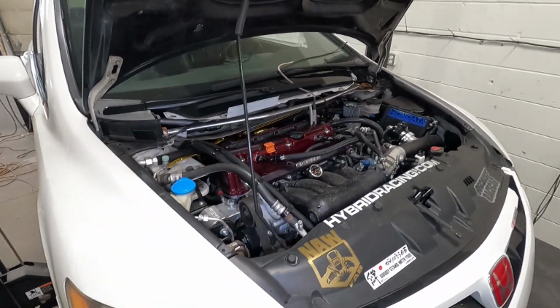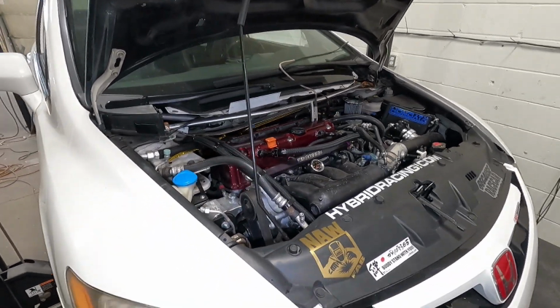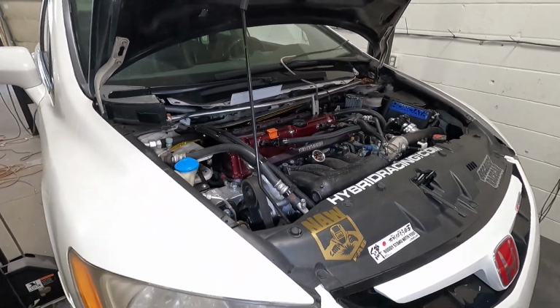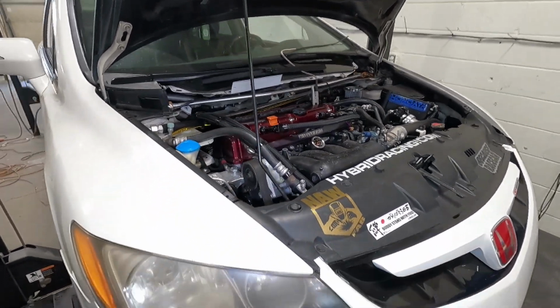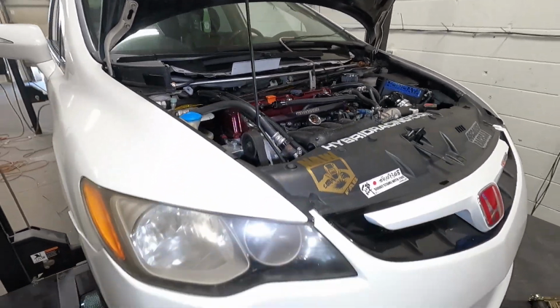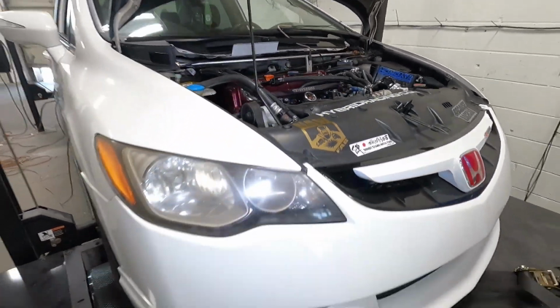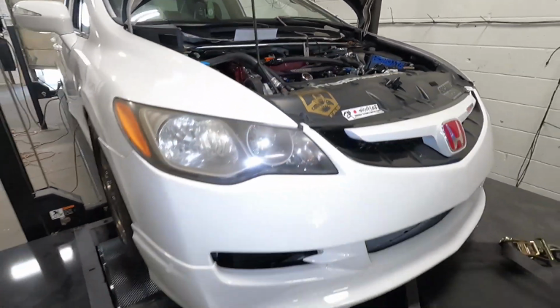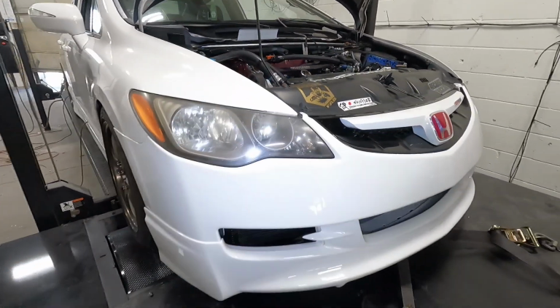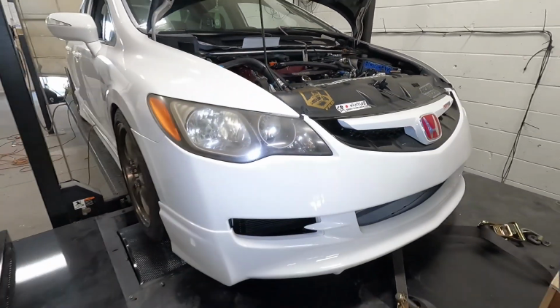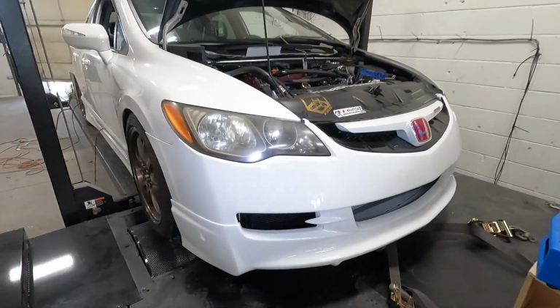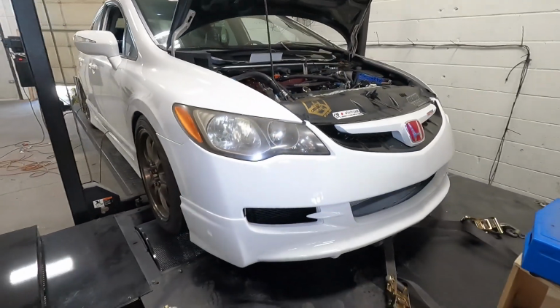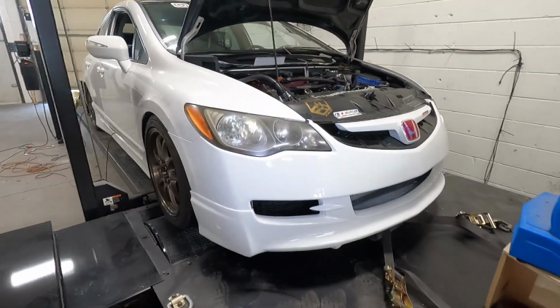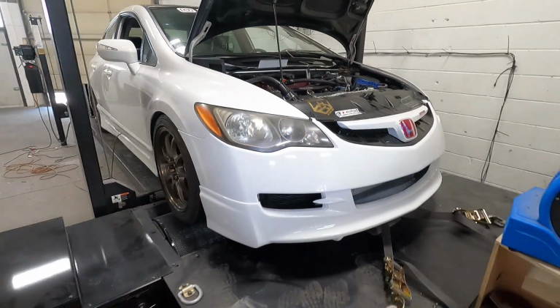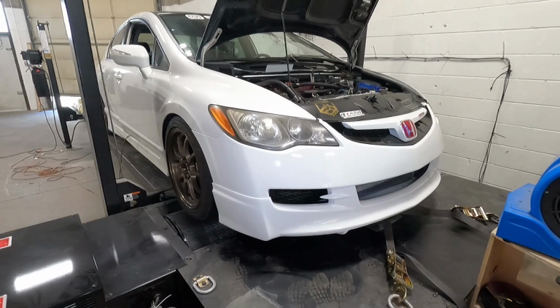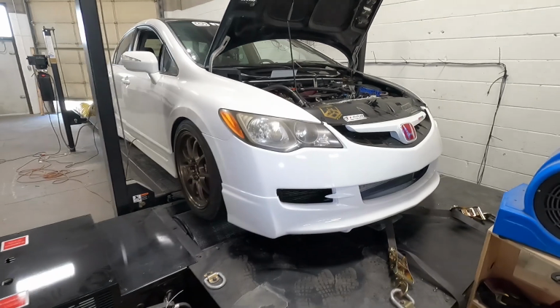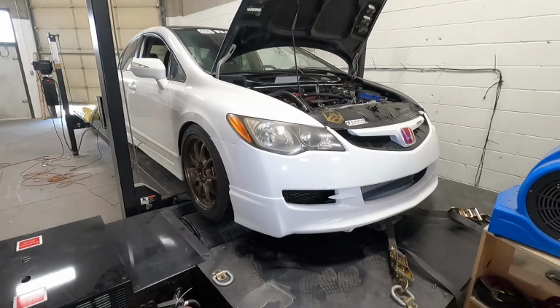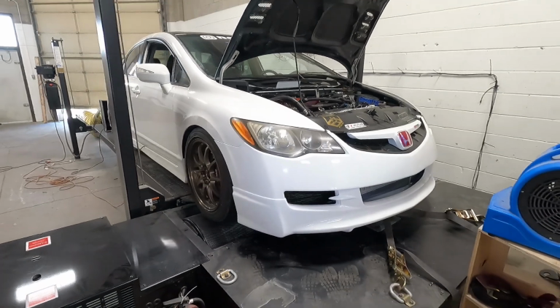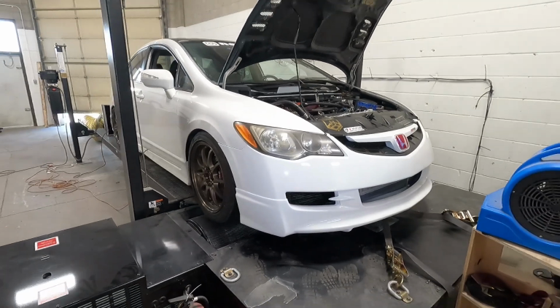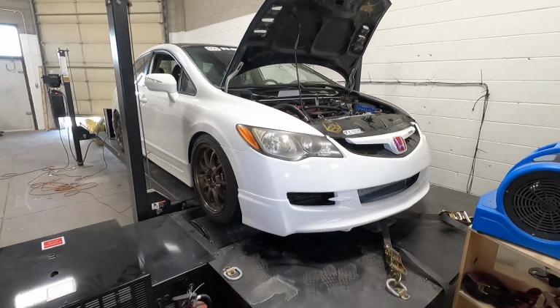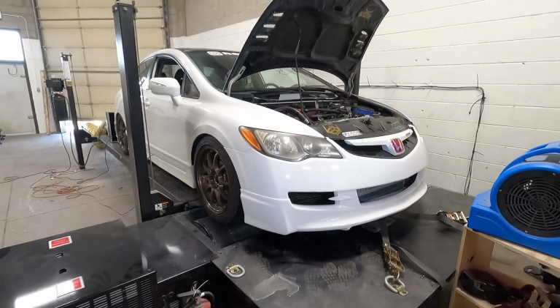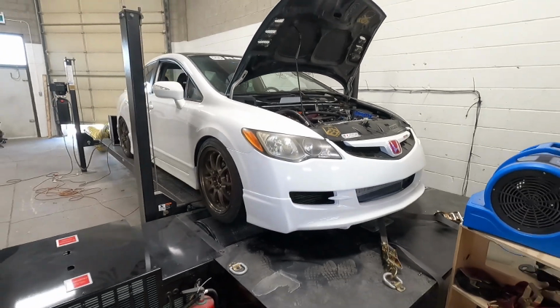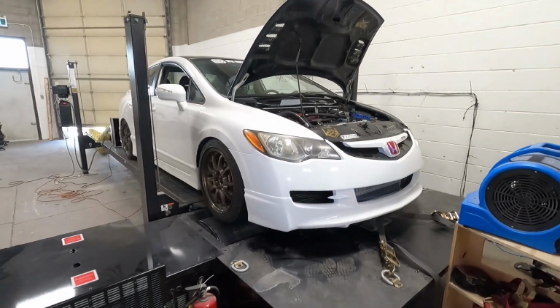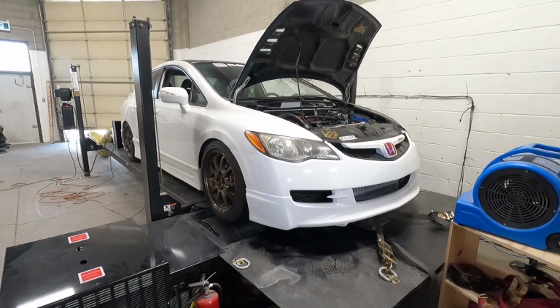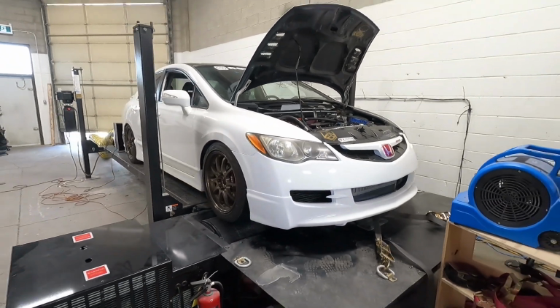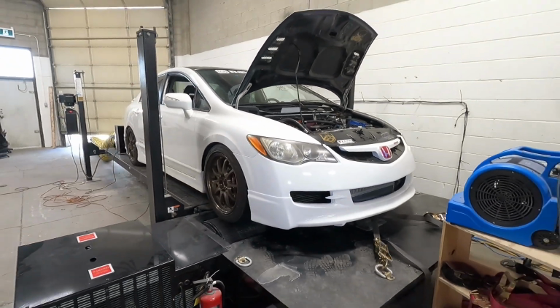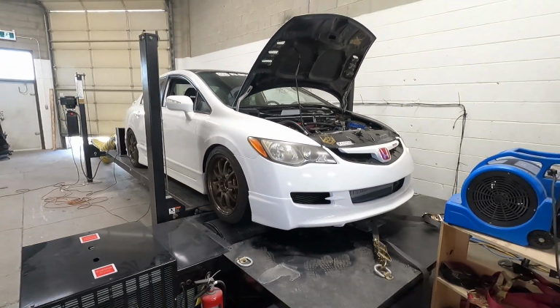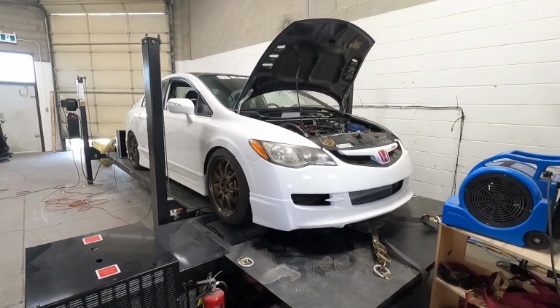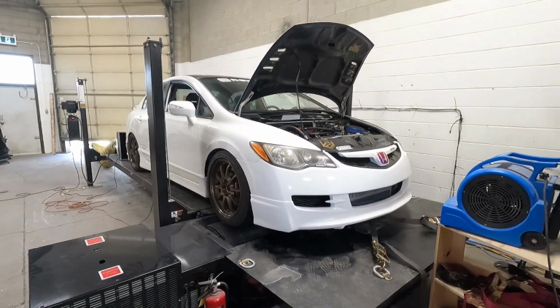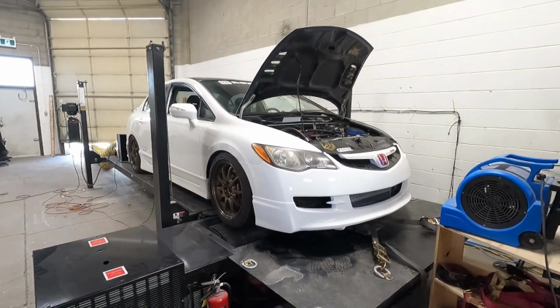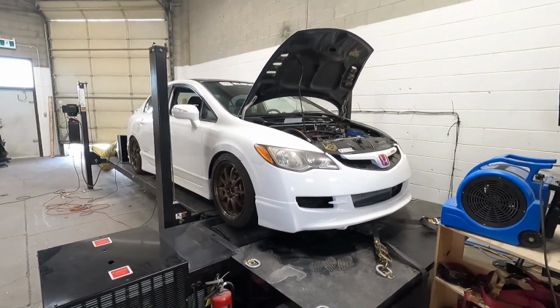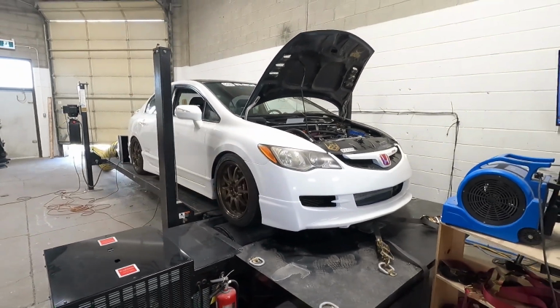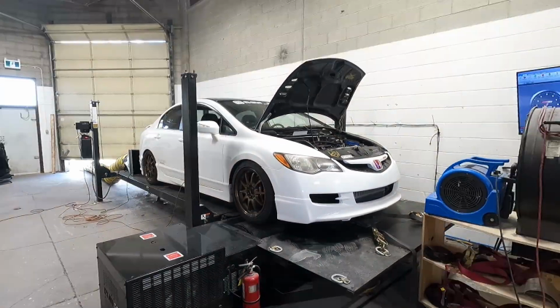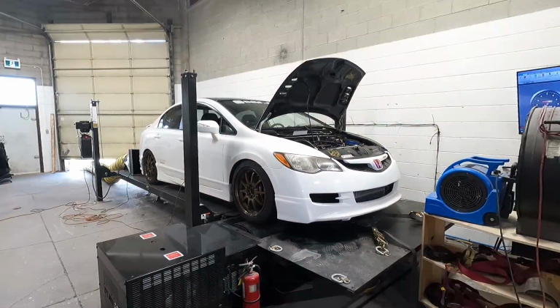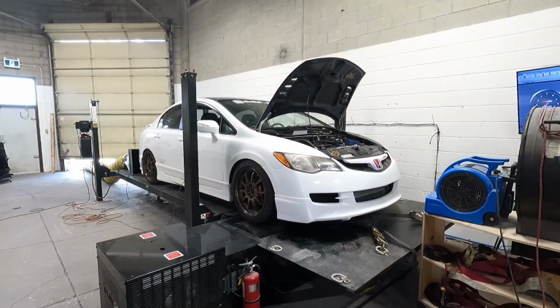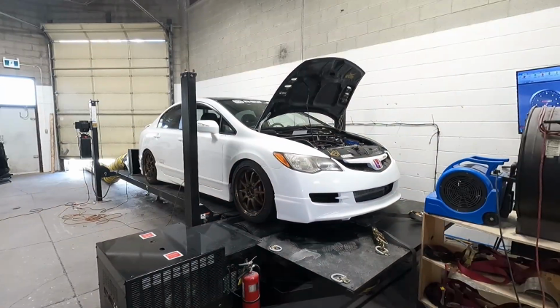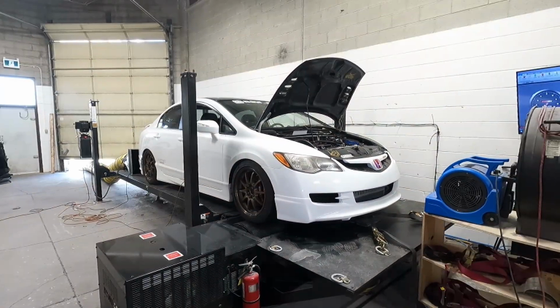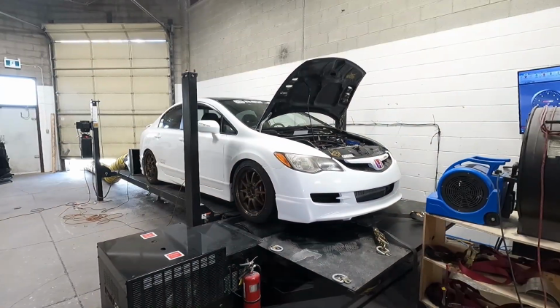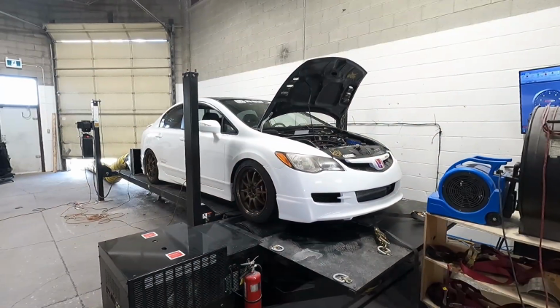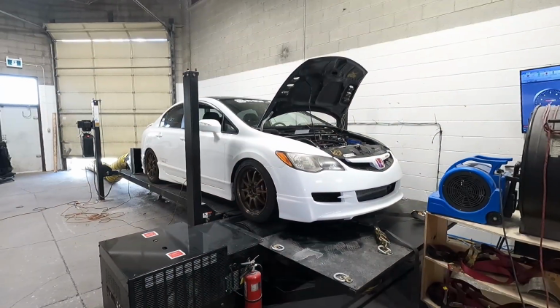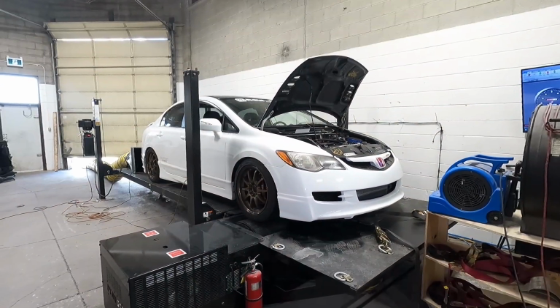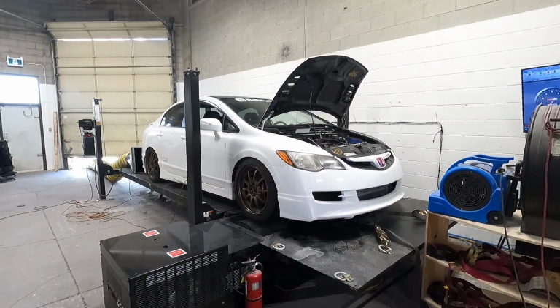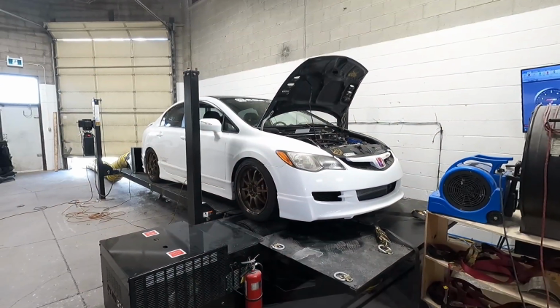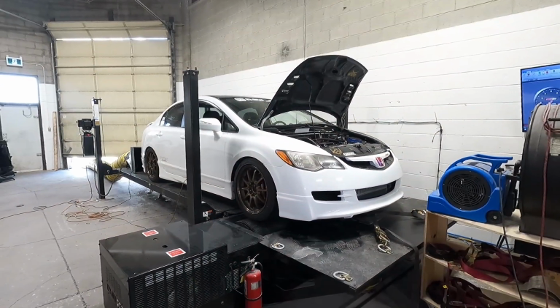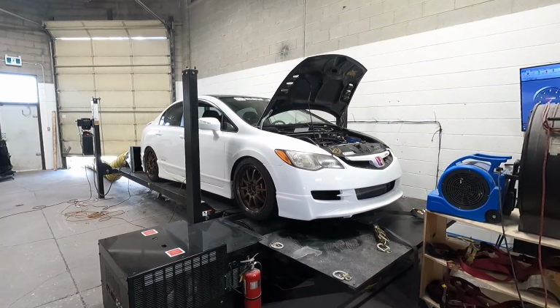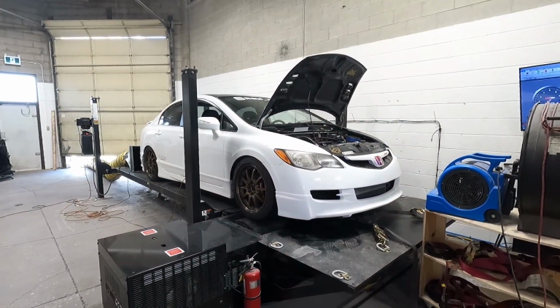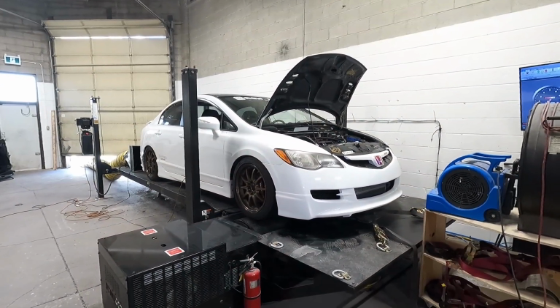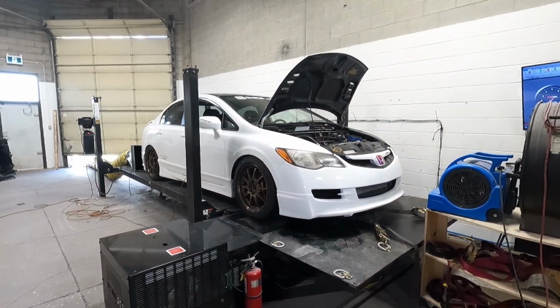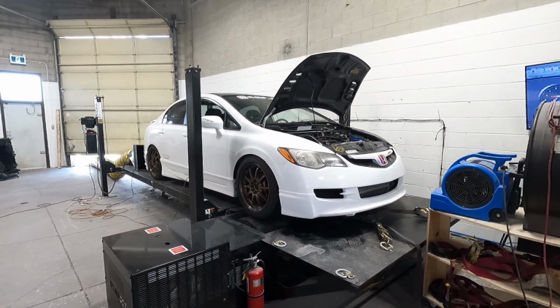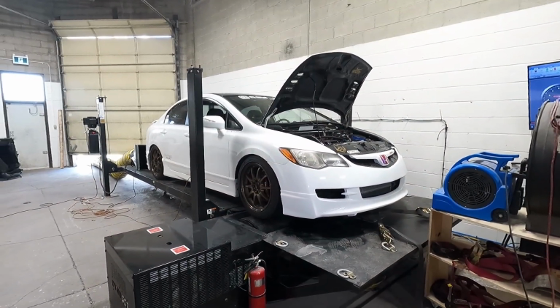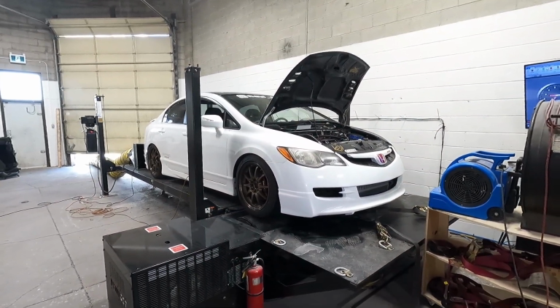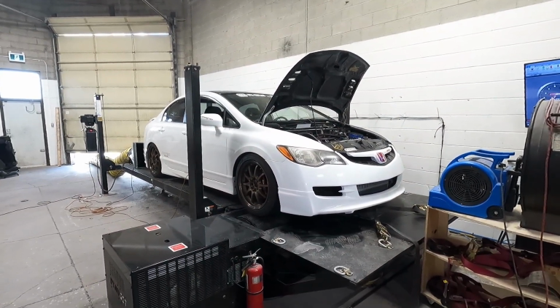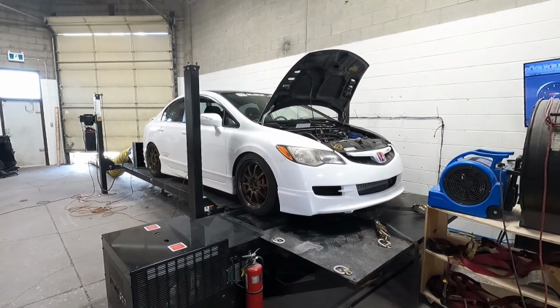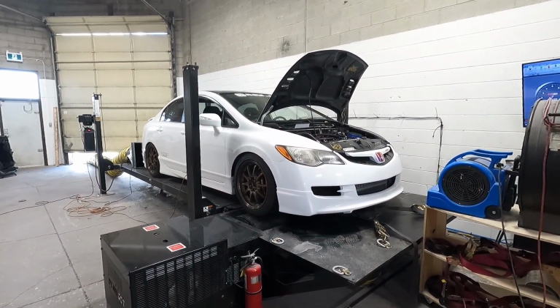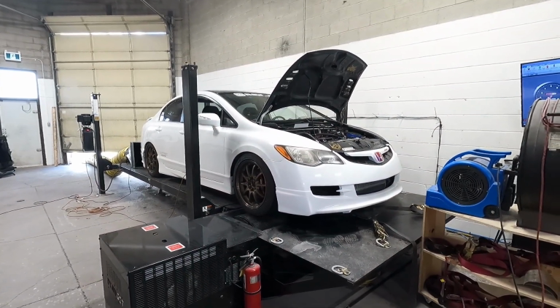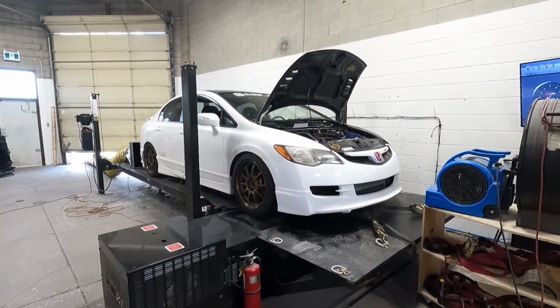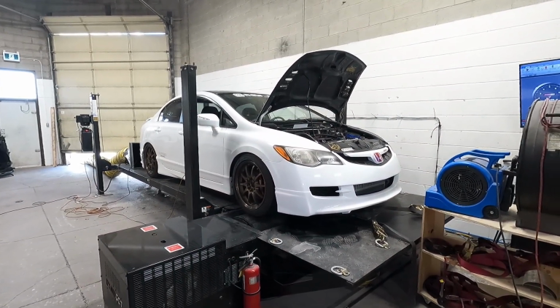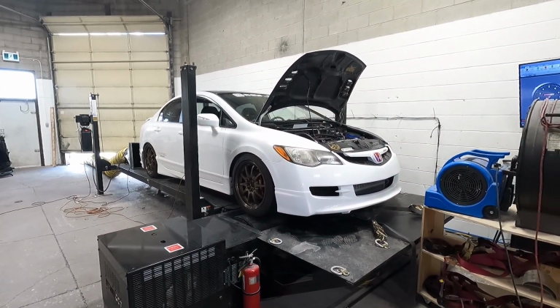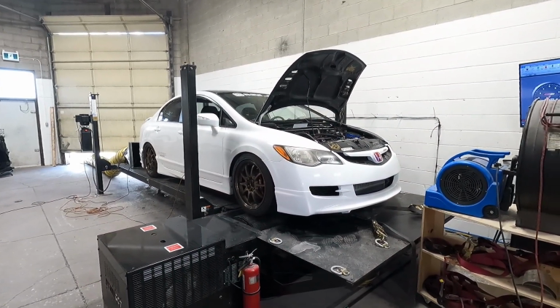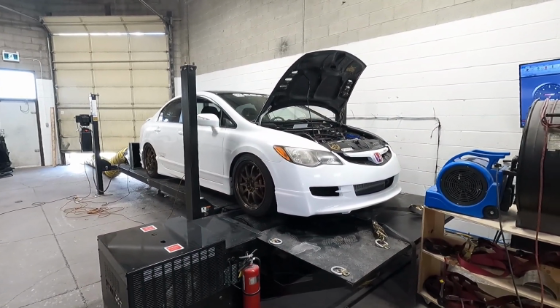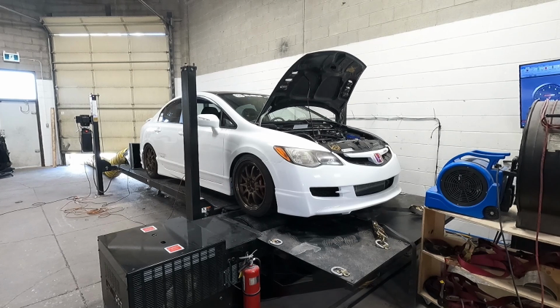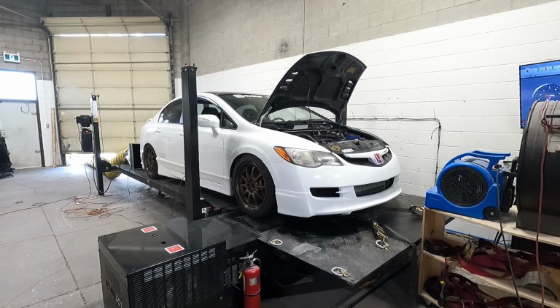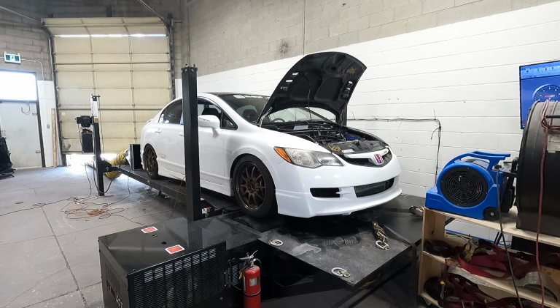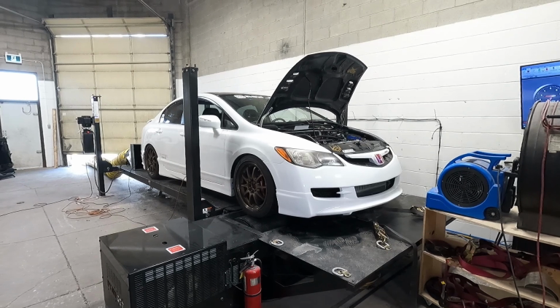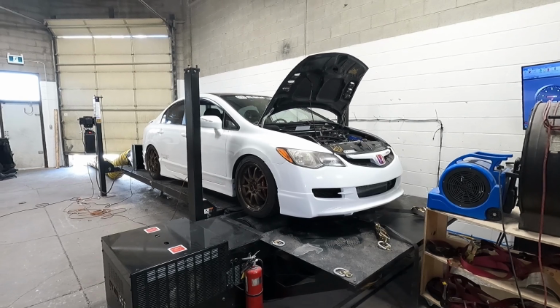Today we were able to tune the car. It's already all tuned and we ran 15 pounds of boost. I'll cut to a couple of shots of the dyno pulls and then I'll share the results with you.